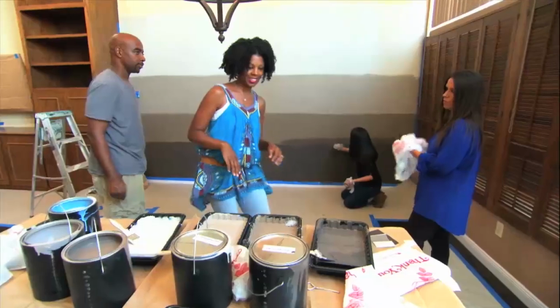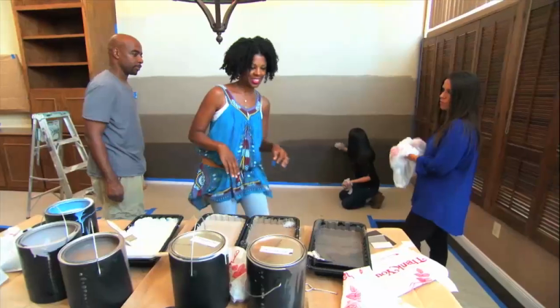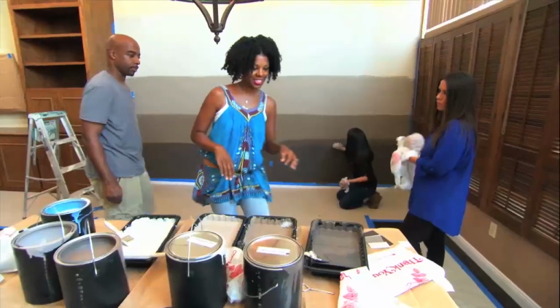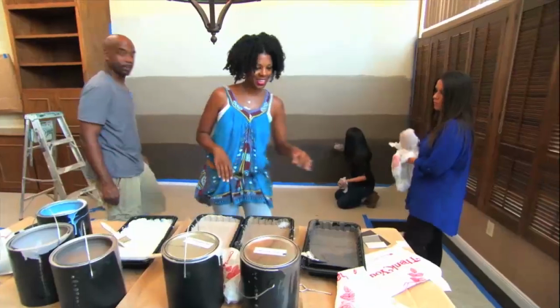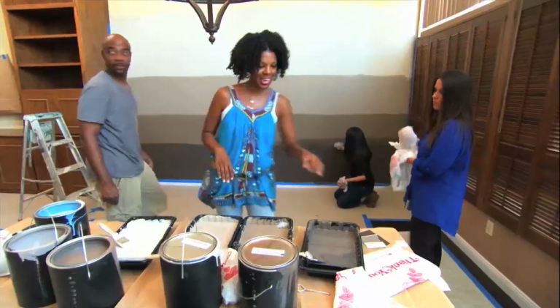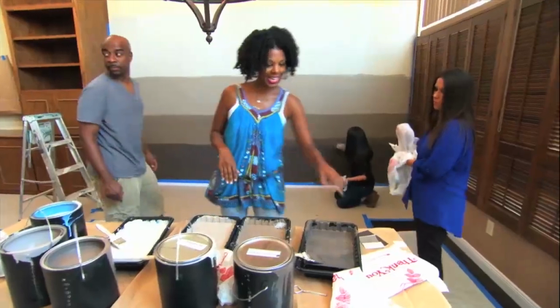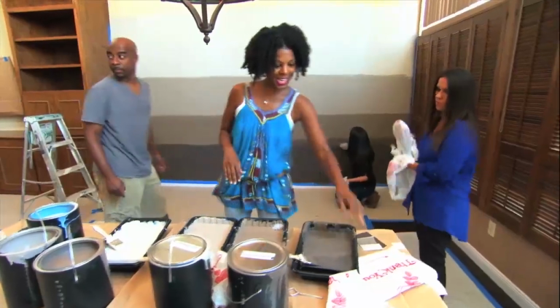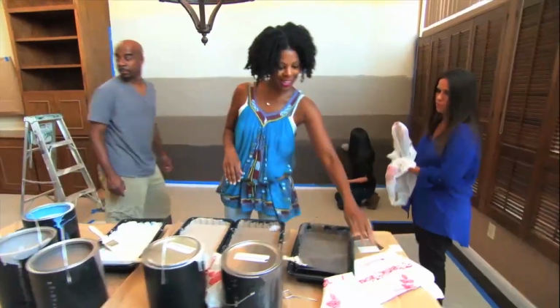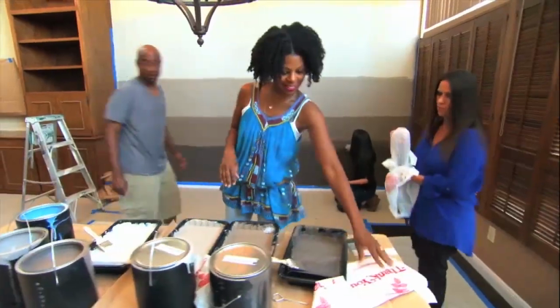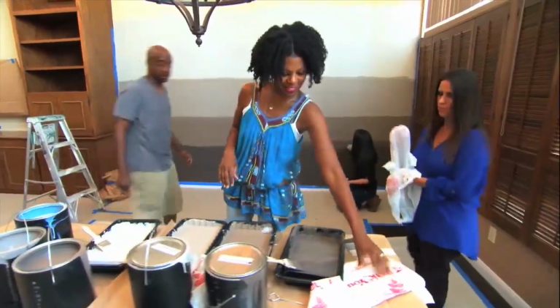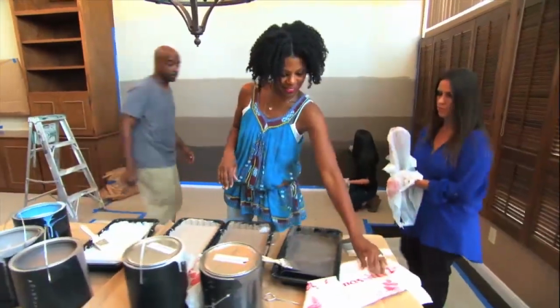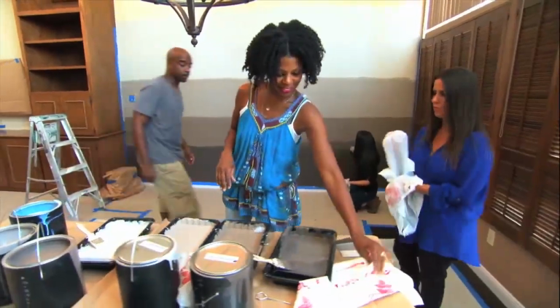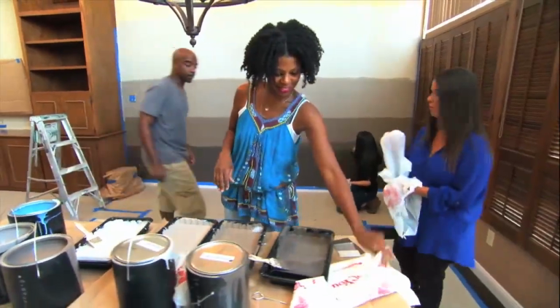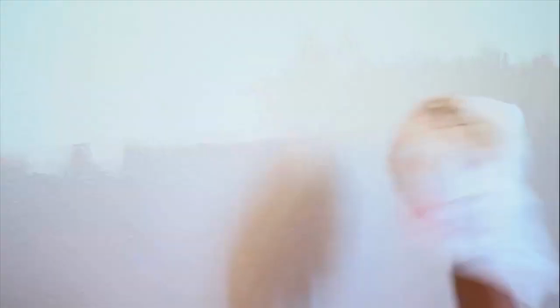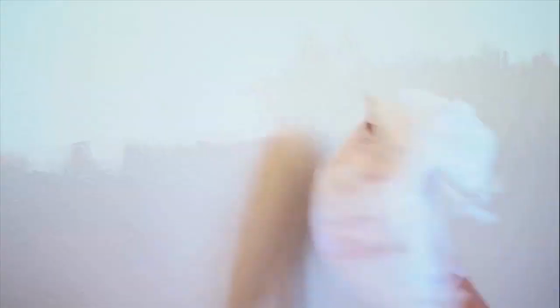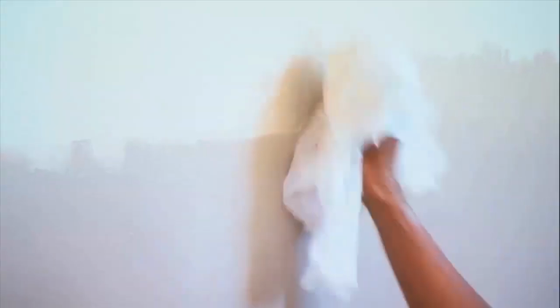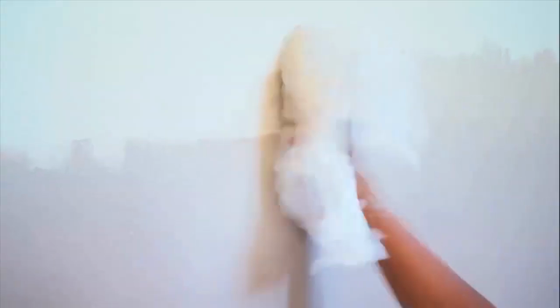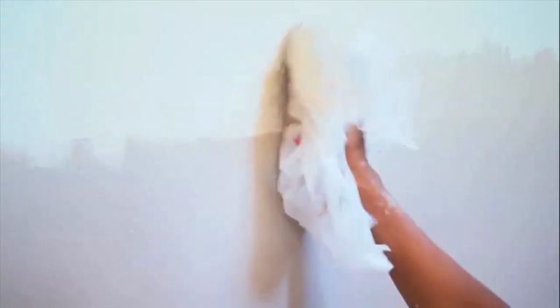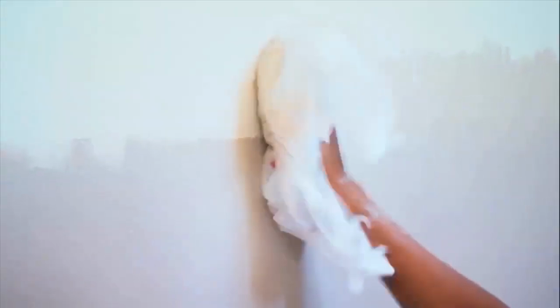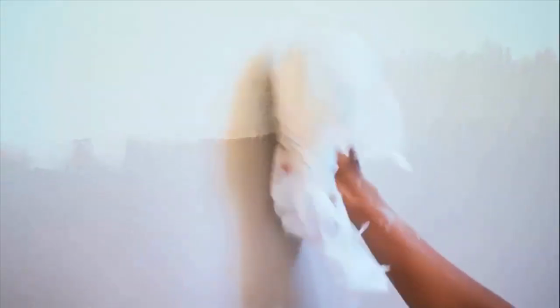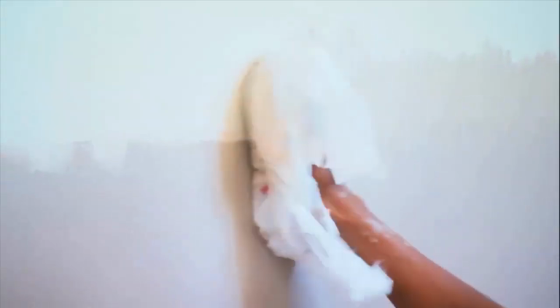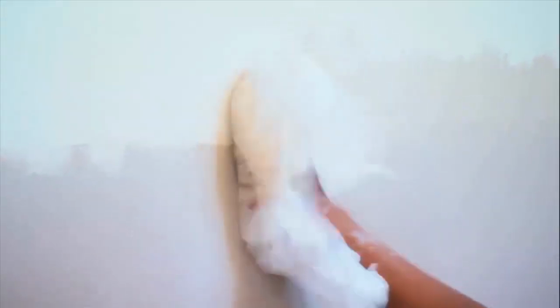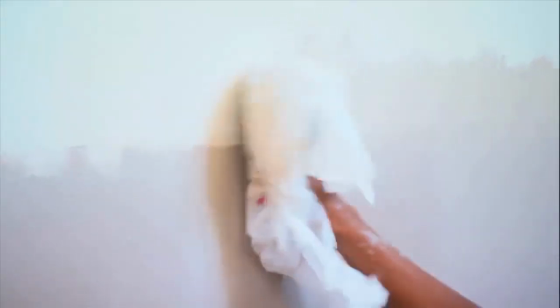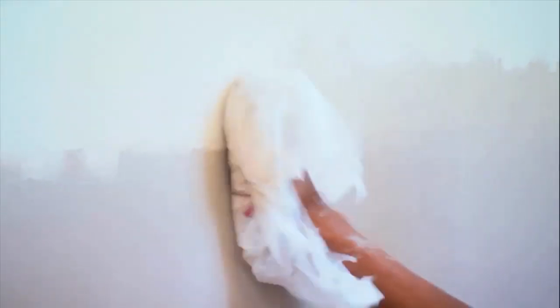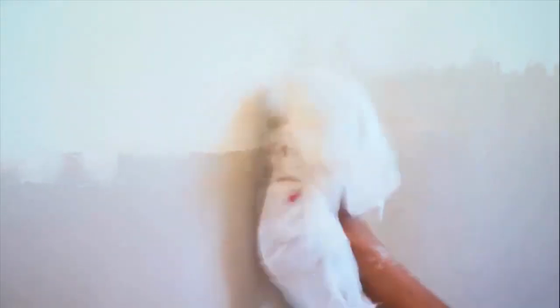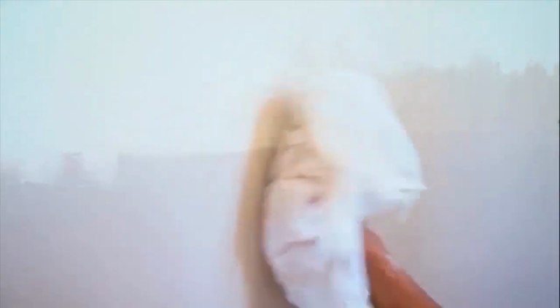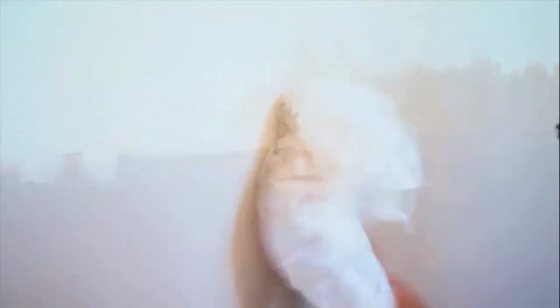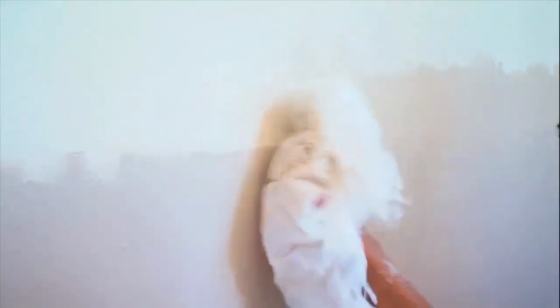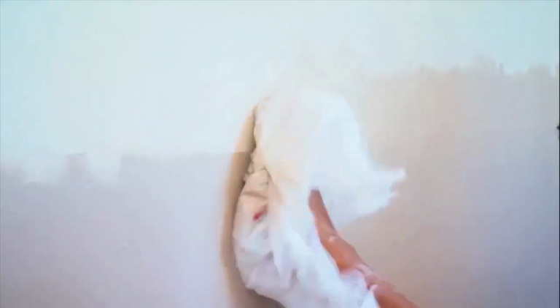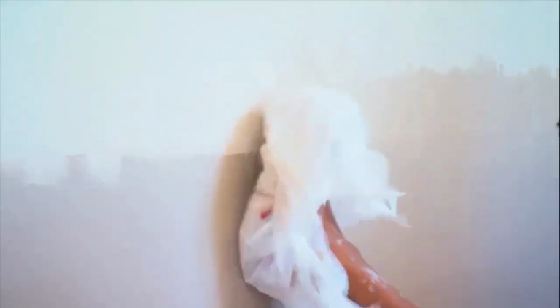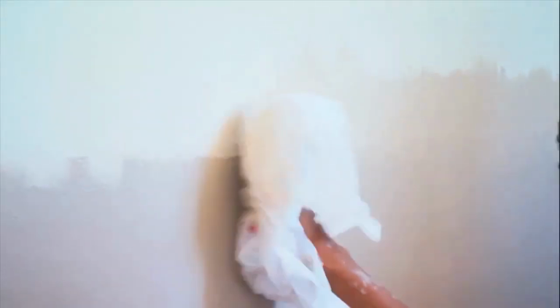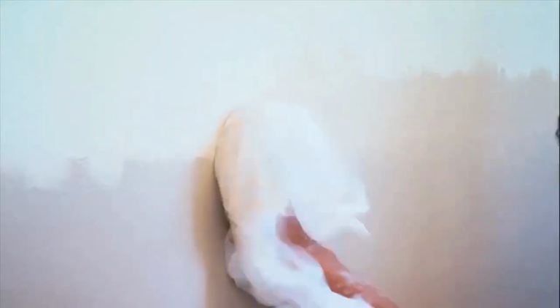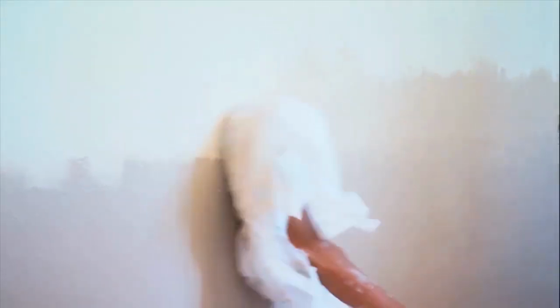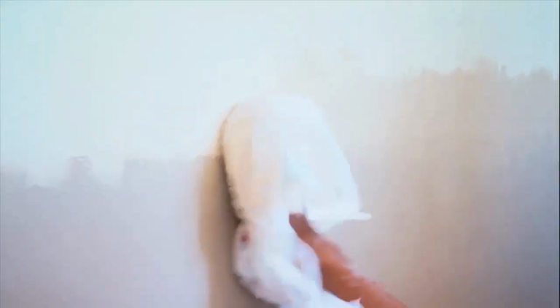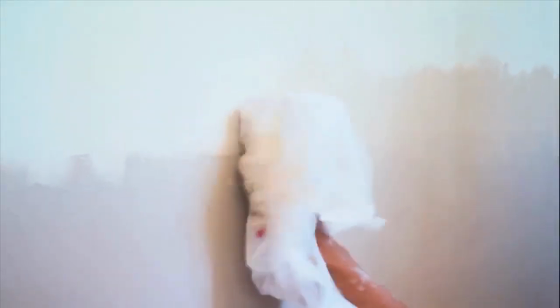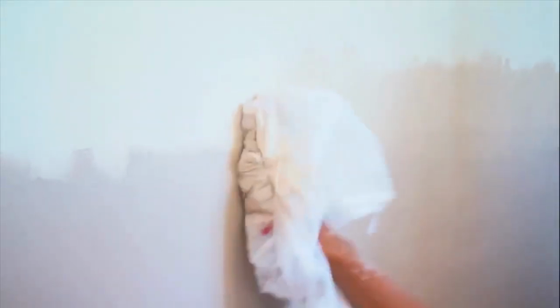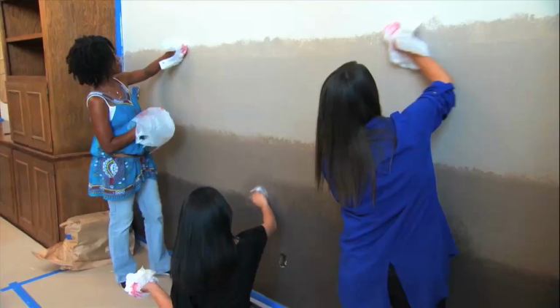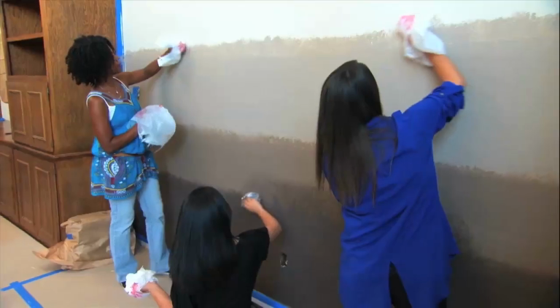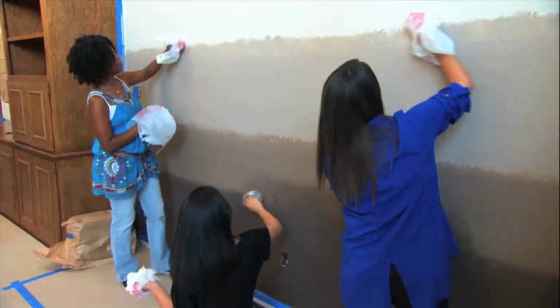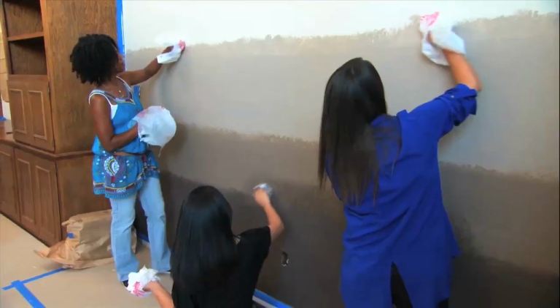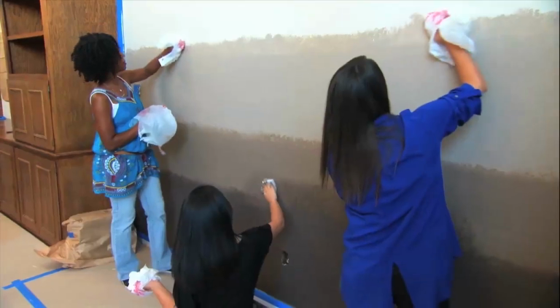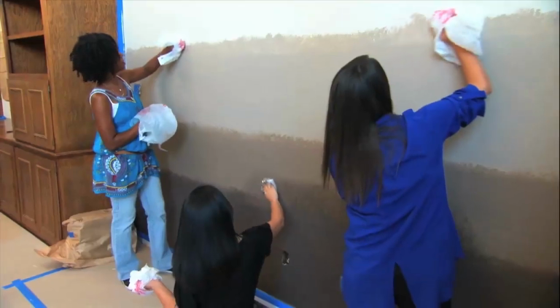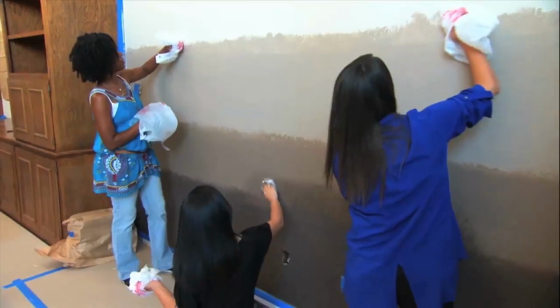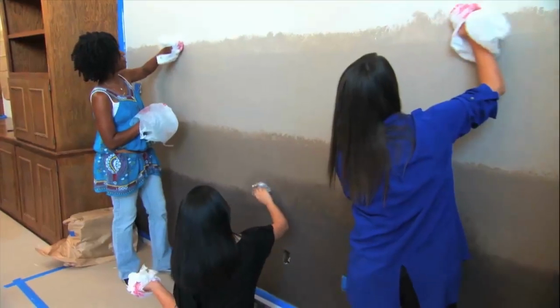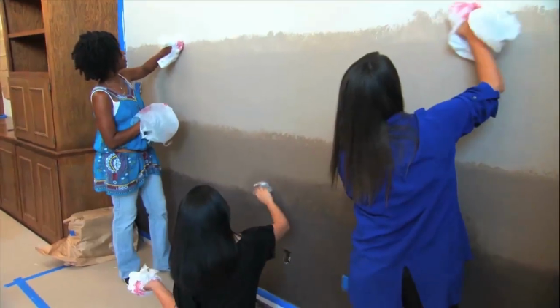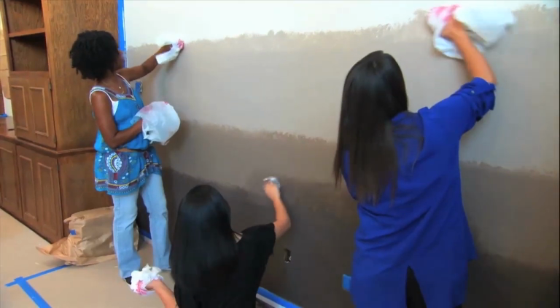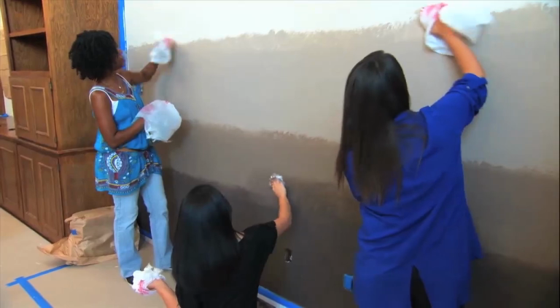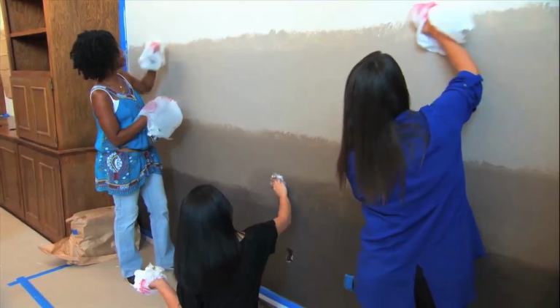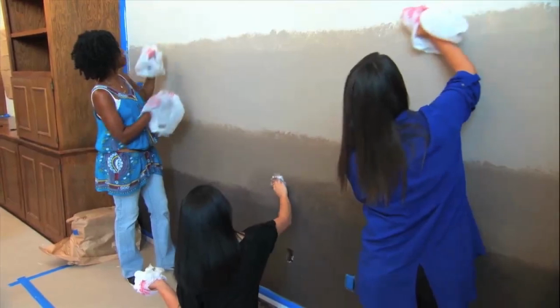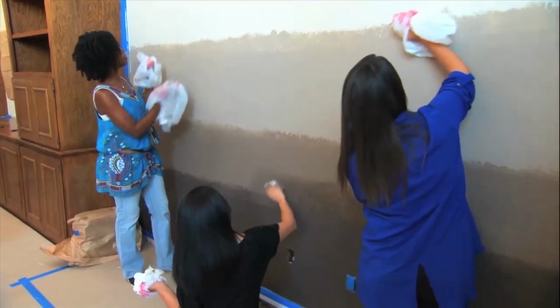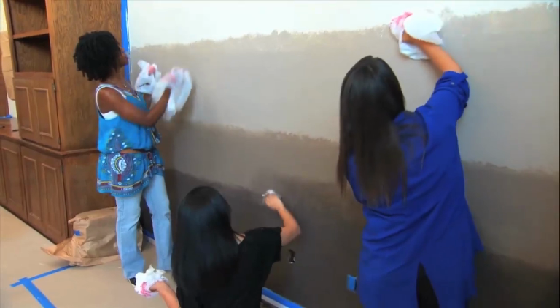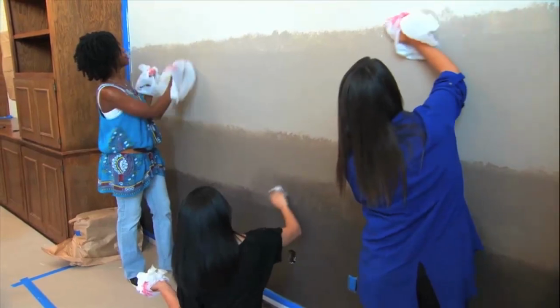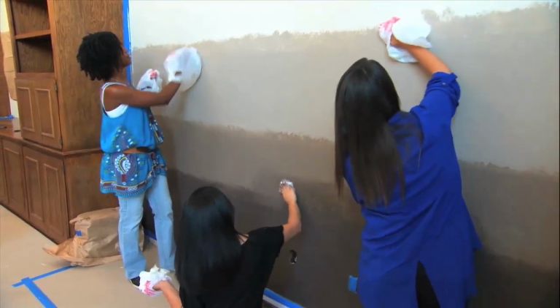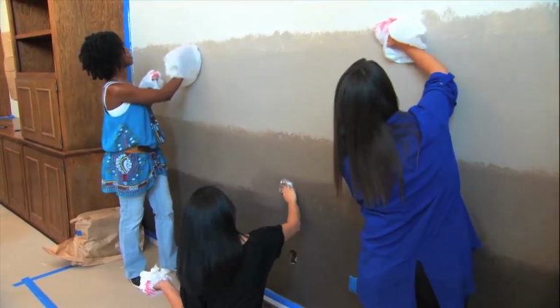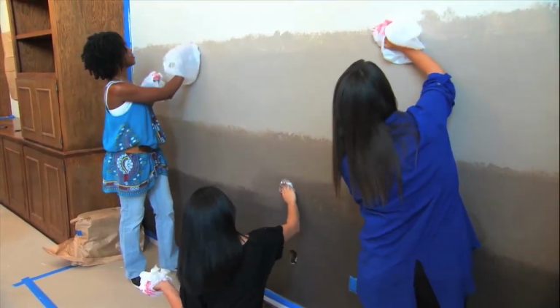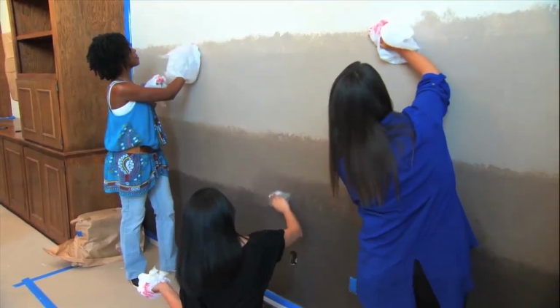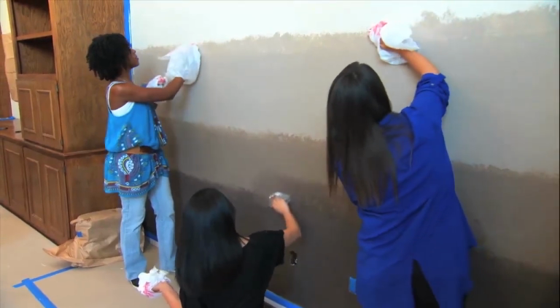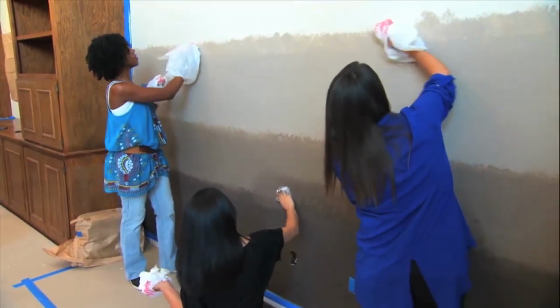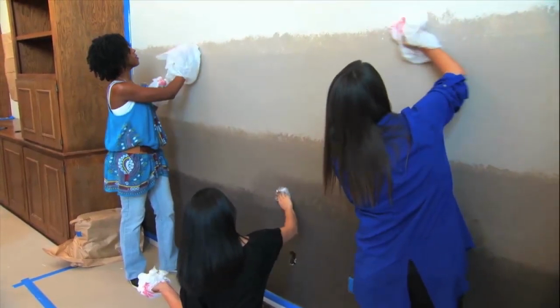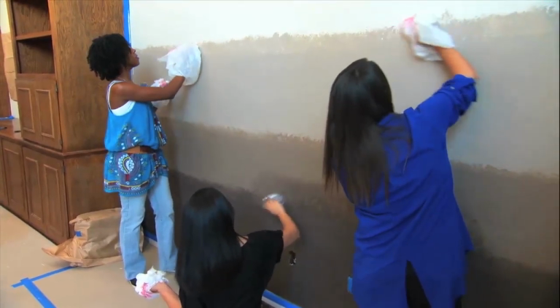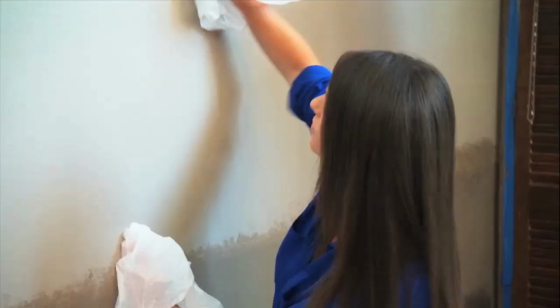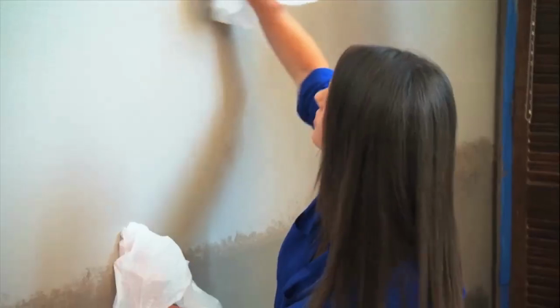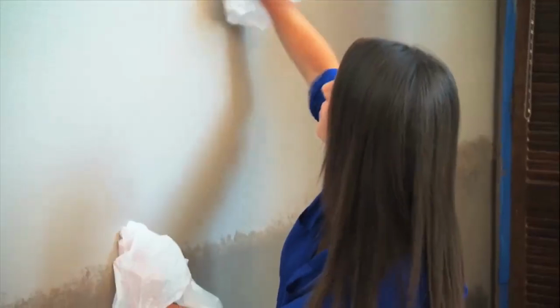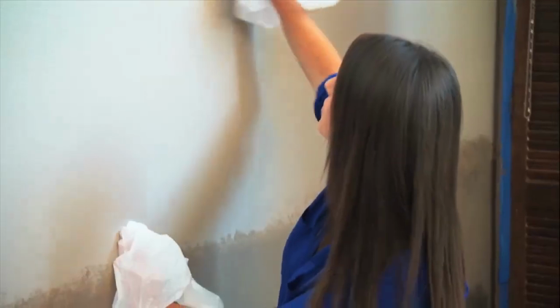Let's try it out. Remember, the paint dries darker, so right now it looks really obvious, but once it dries, it'll flow a lot better.